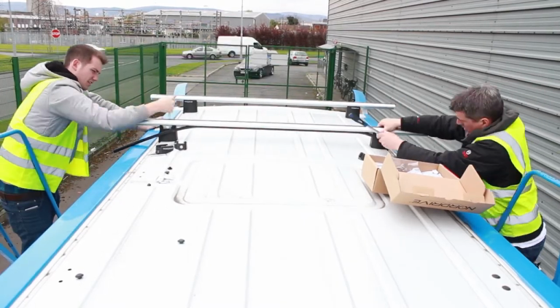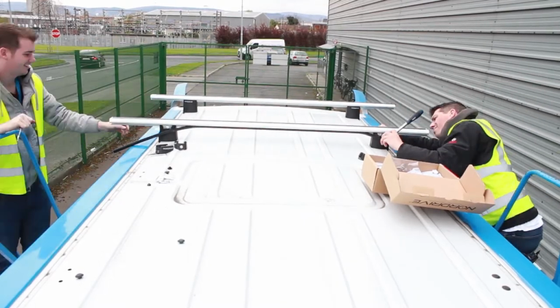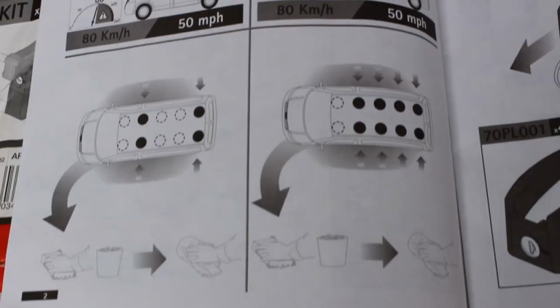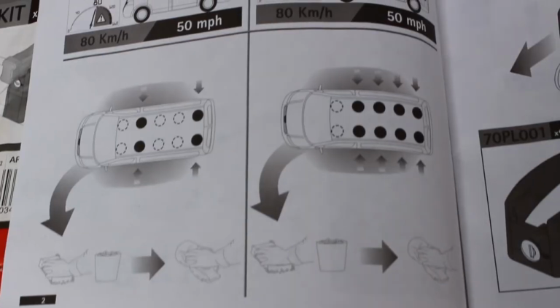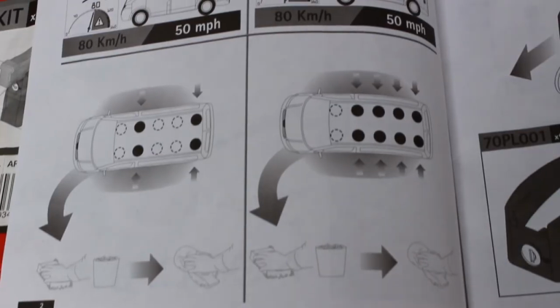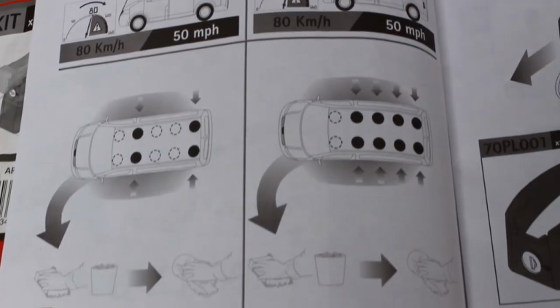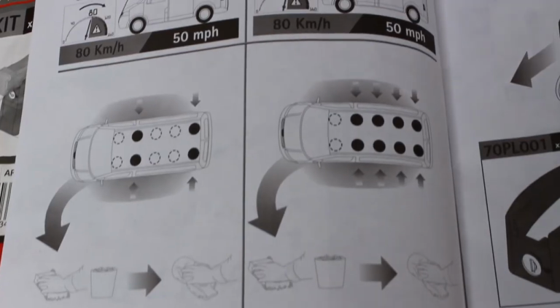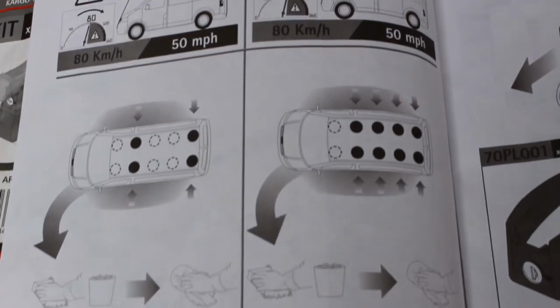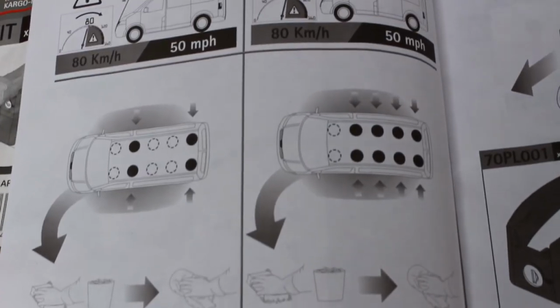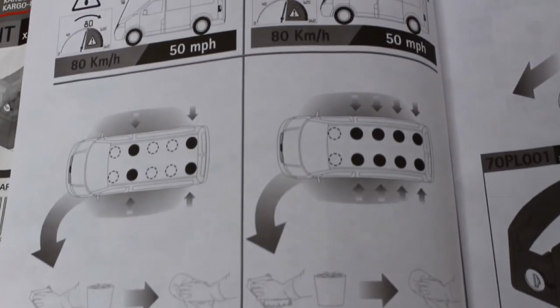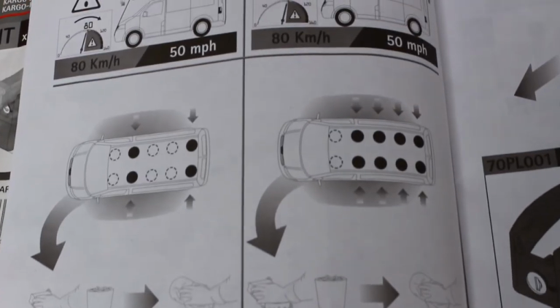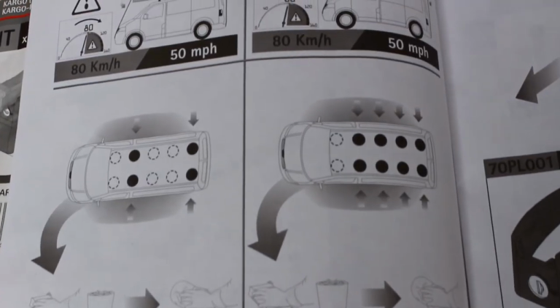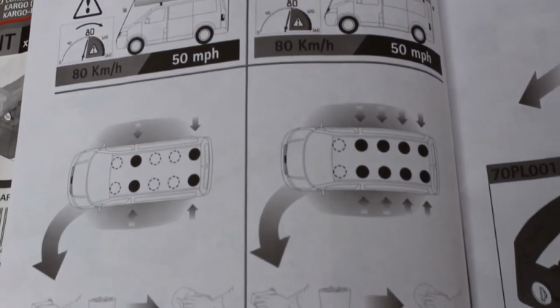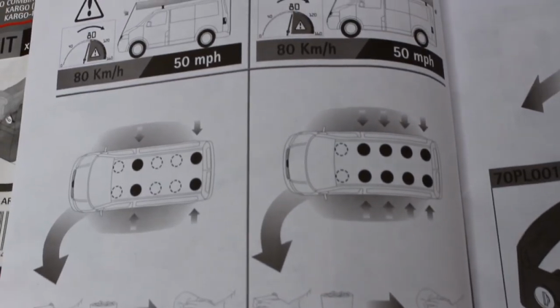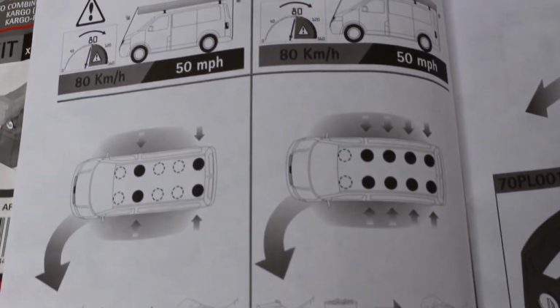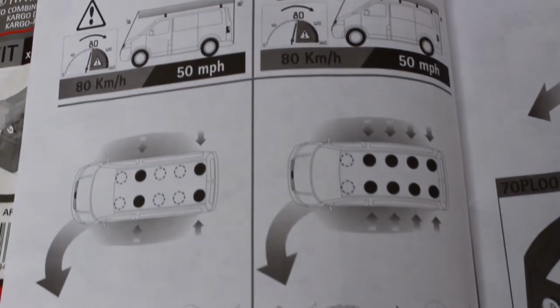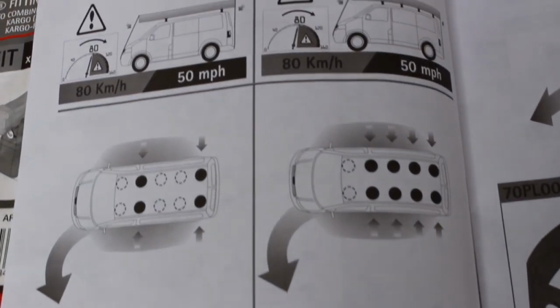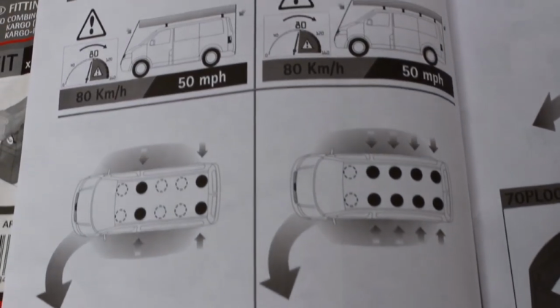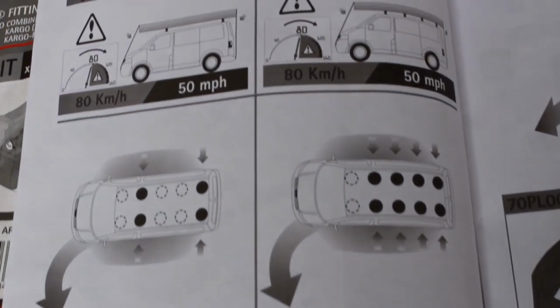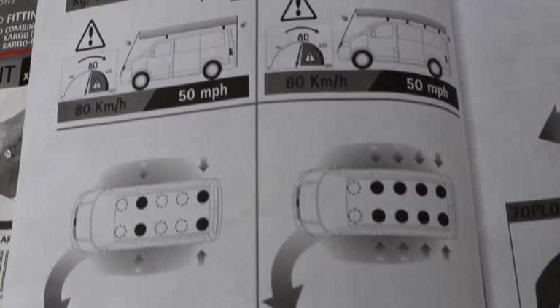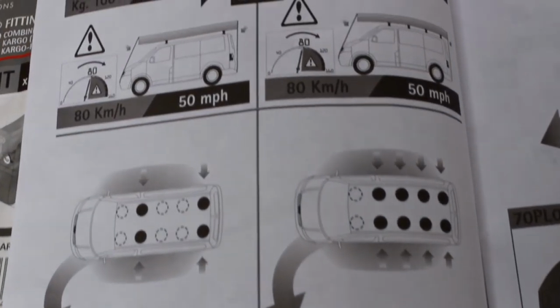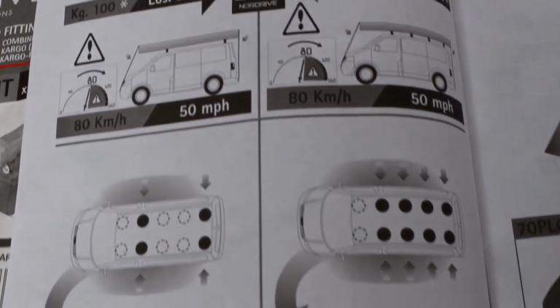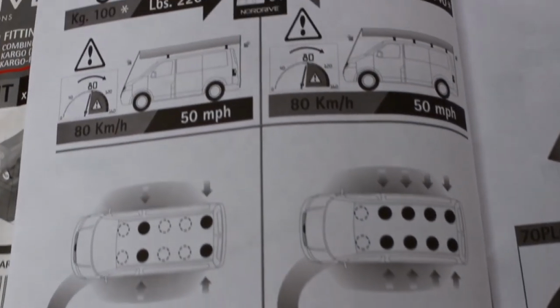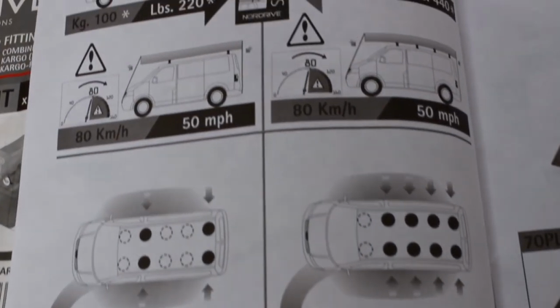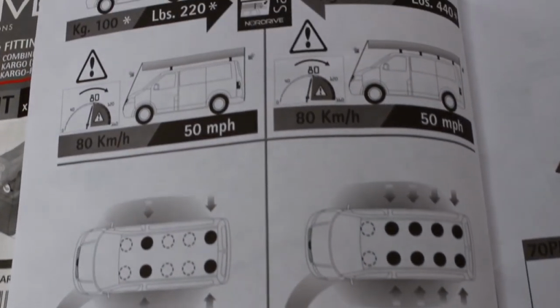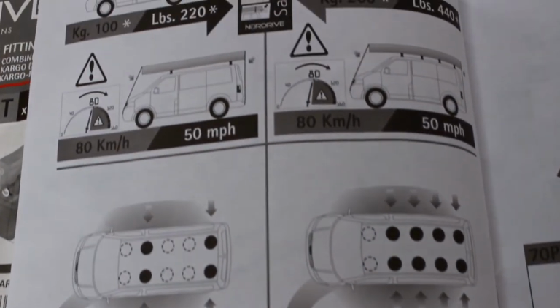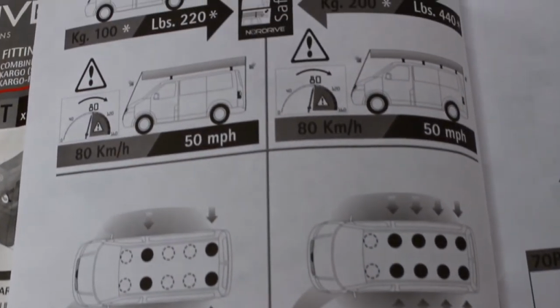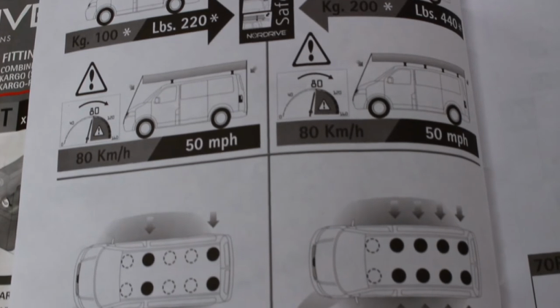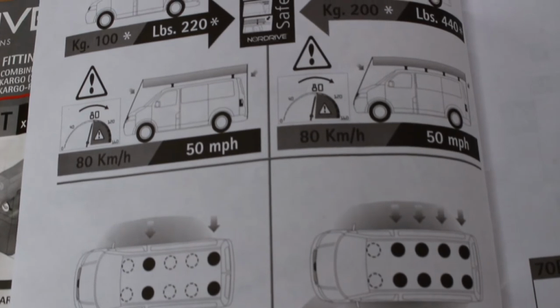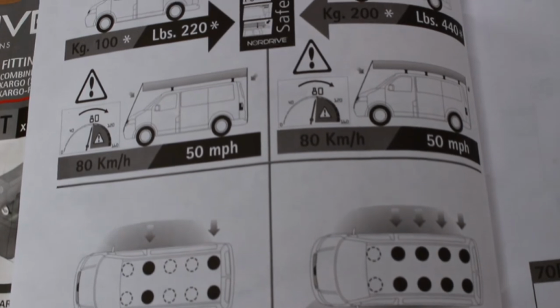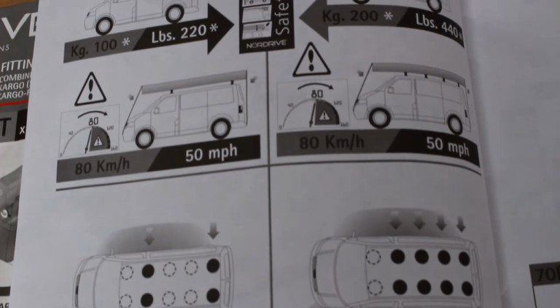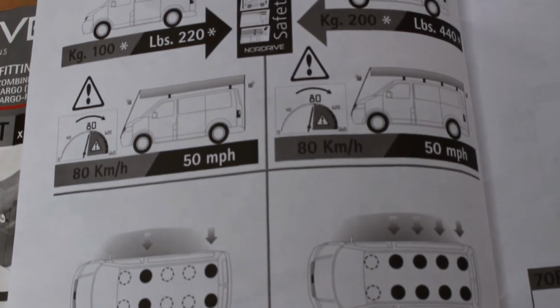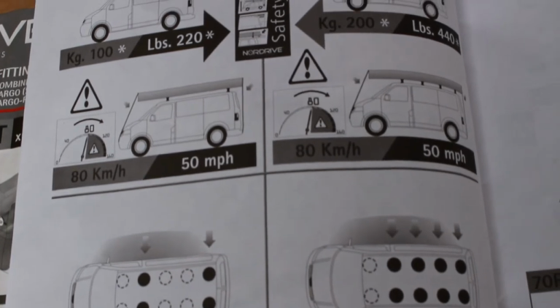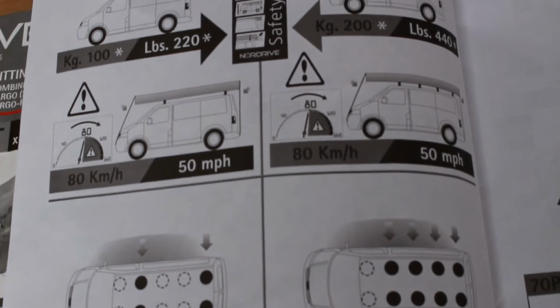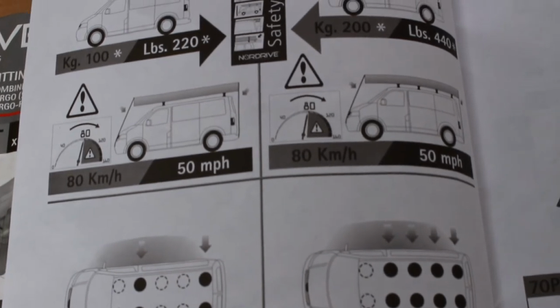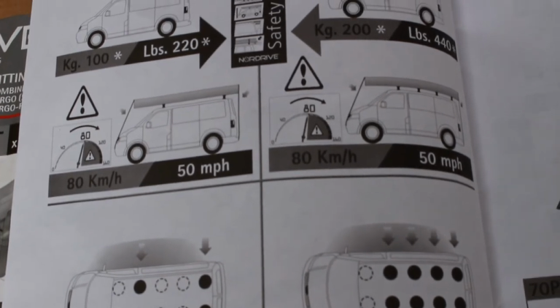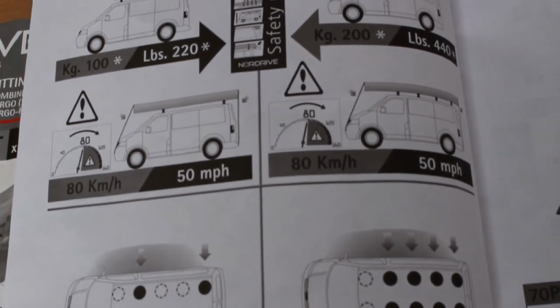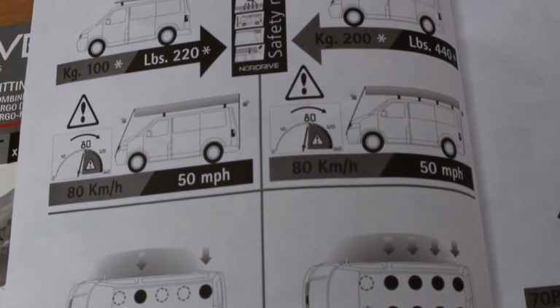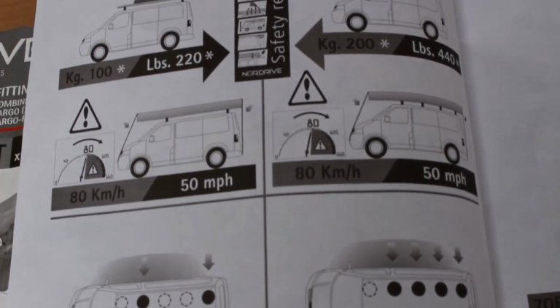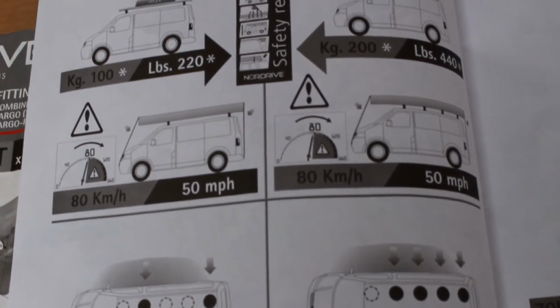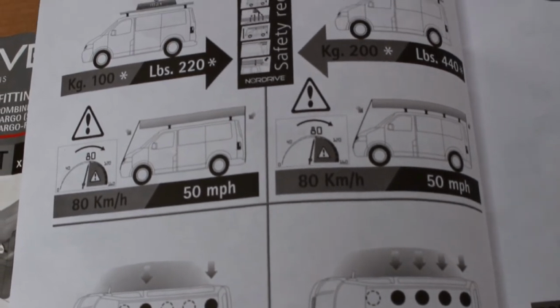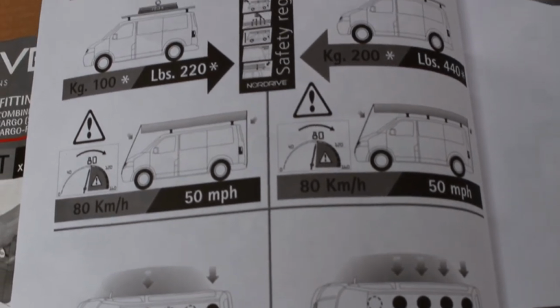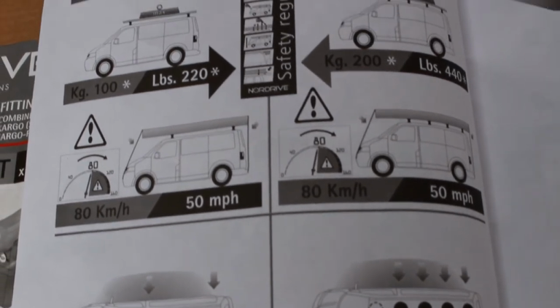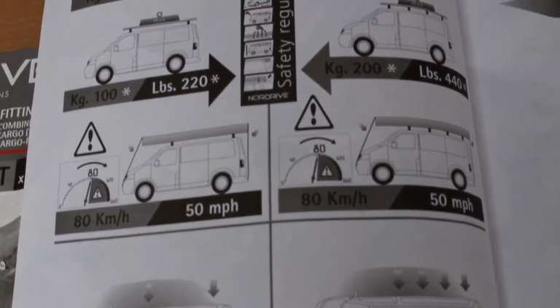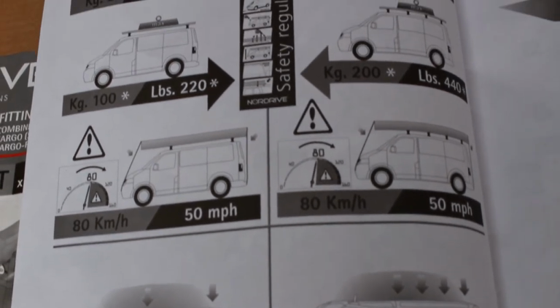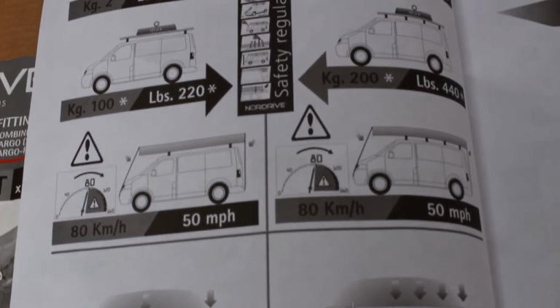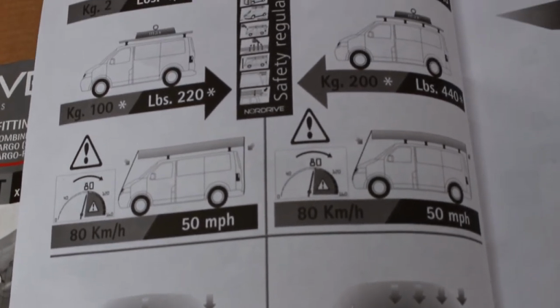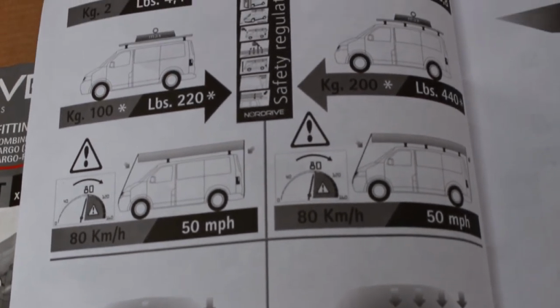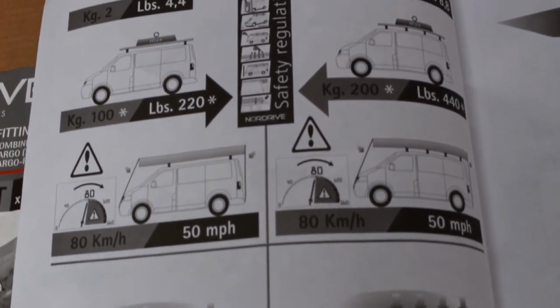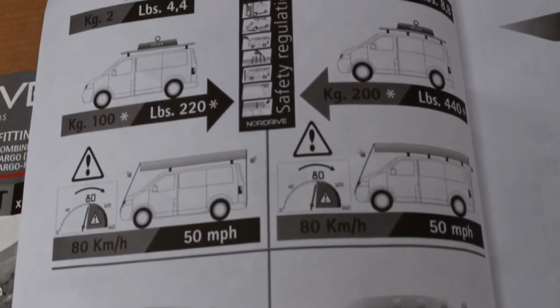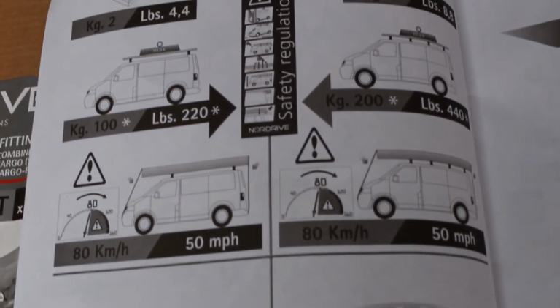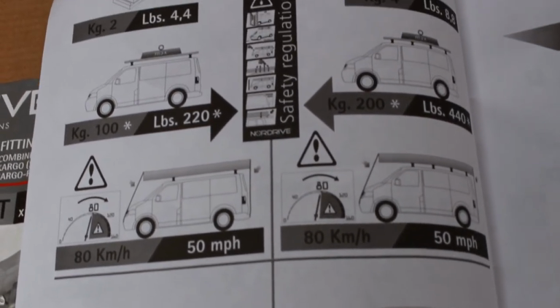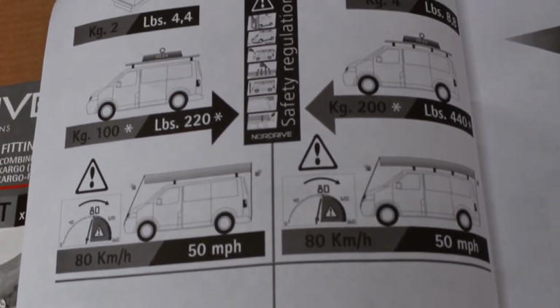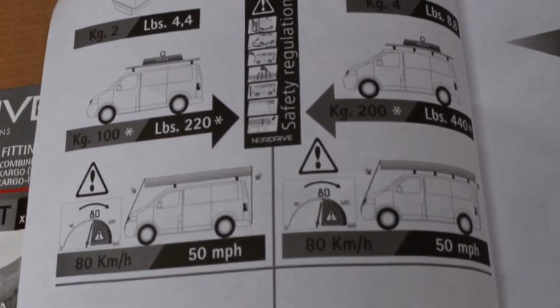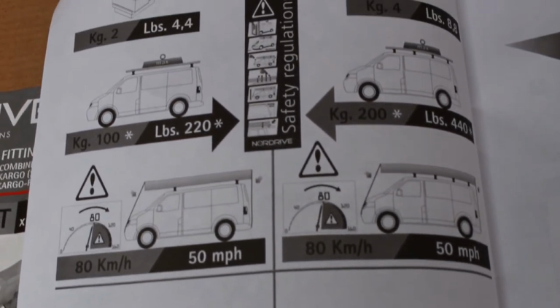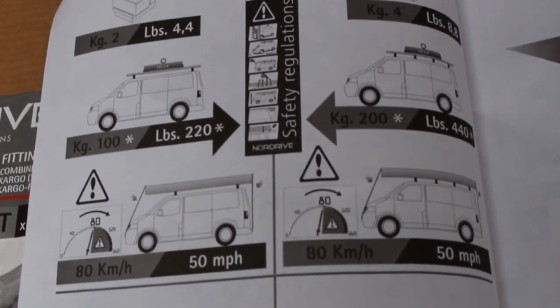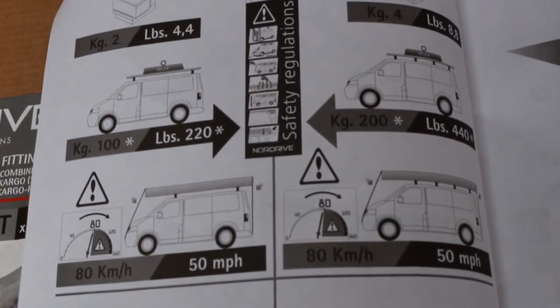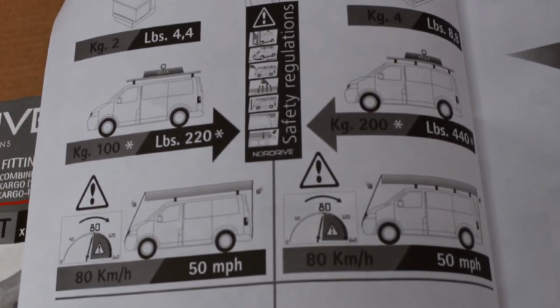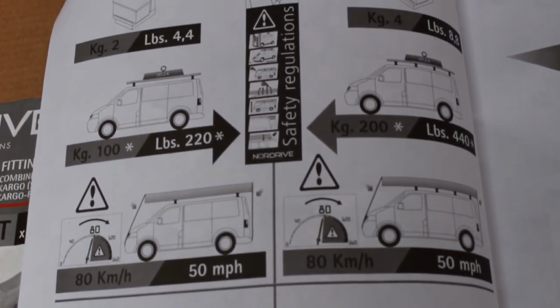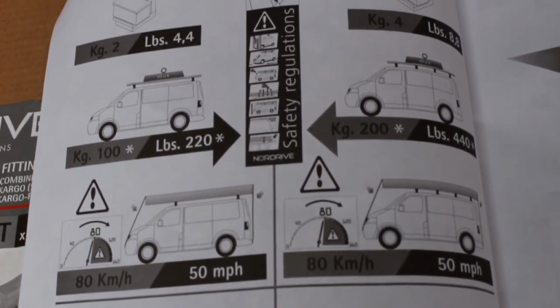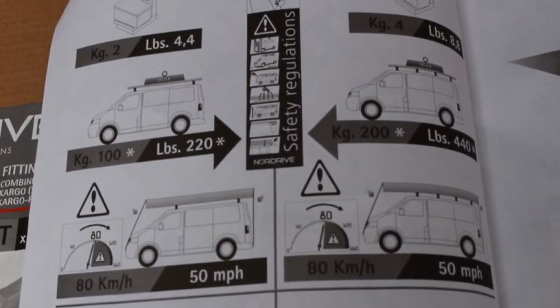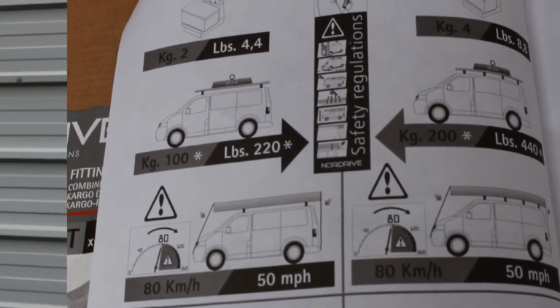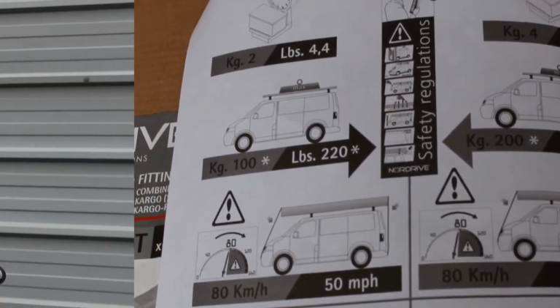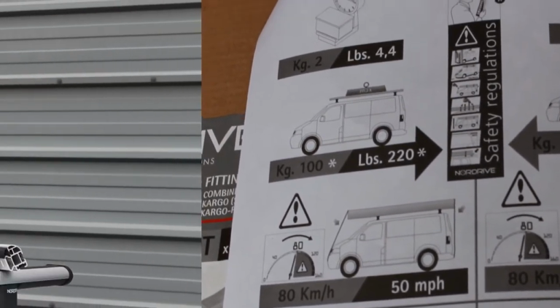Each bar is rated to 50kg, so a two-bar system can carry 100kg and a four-bar system can carry 200kg.